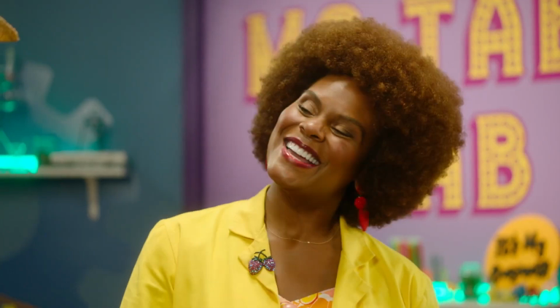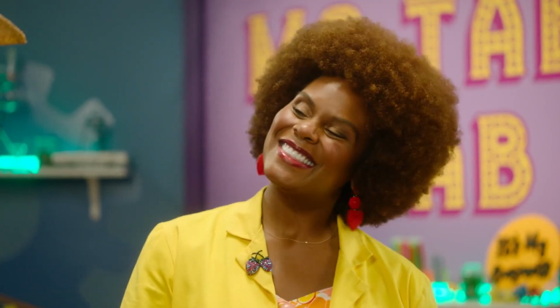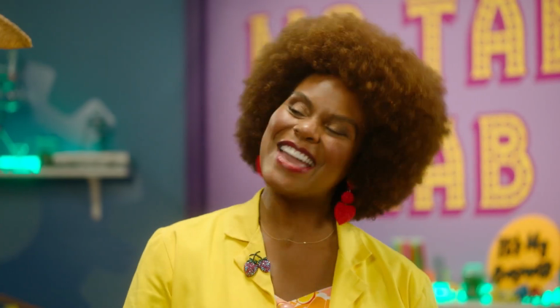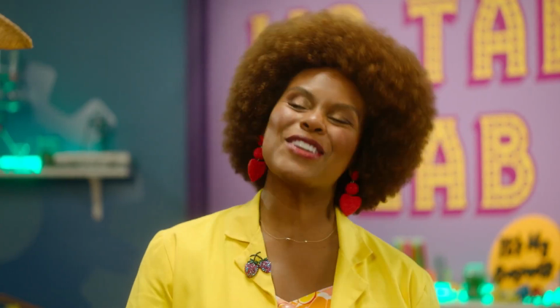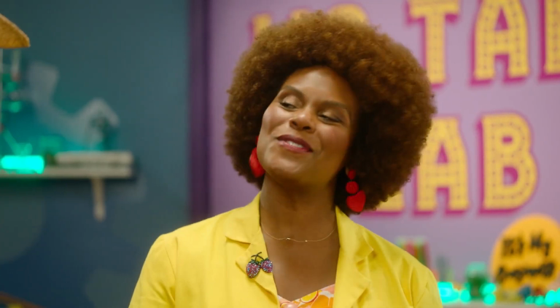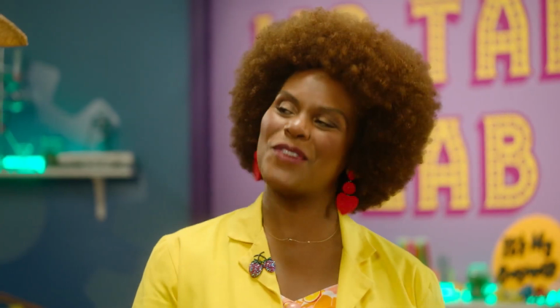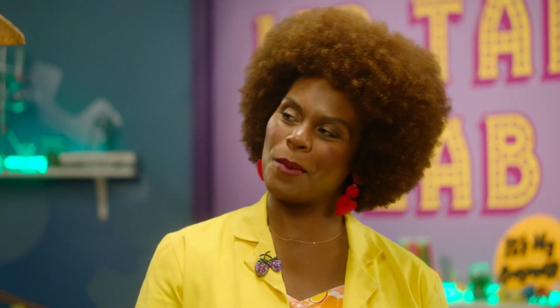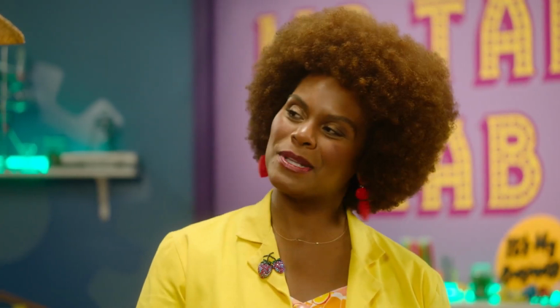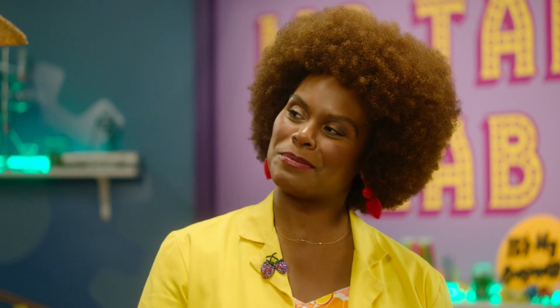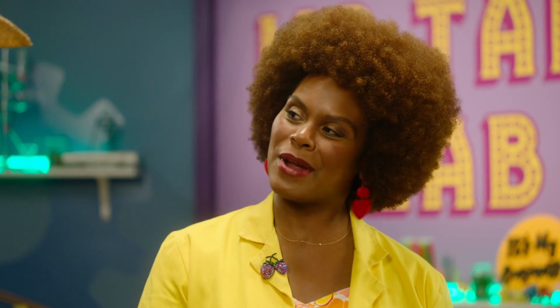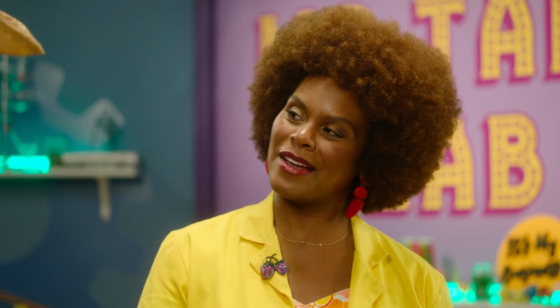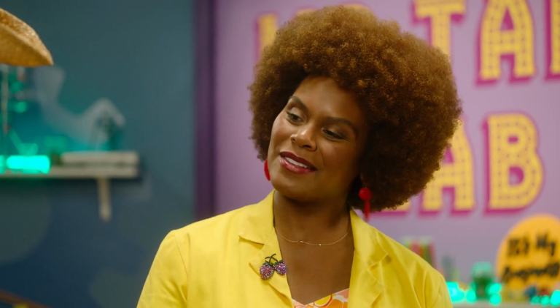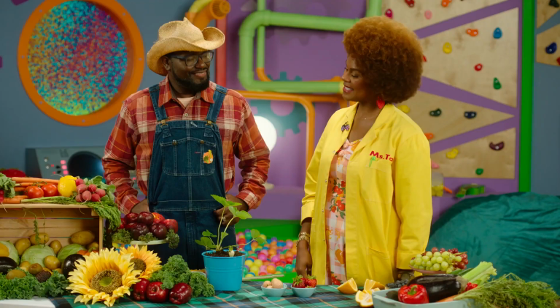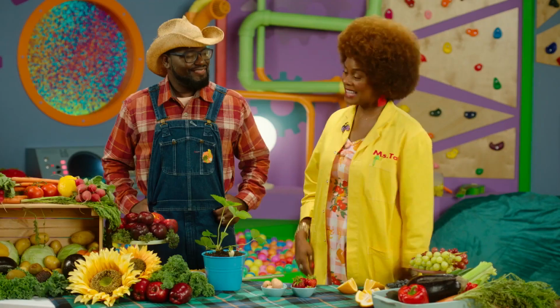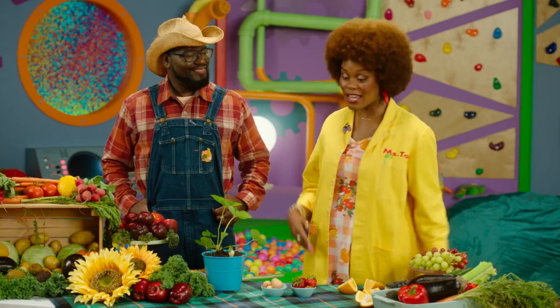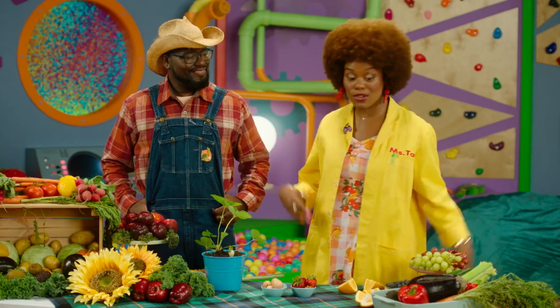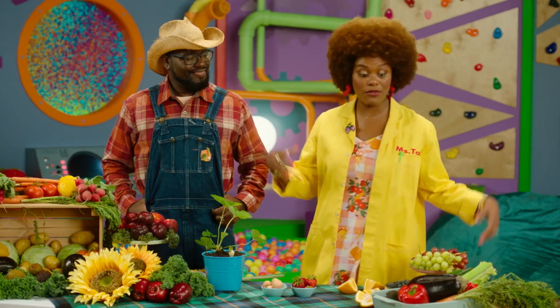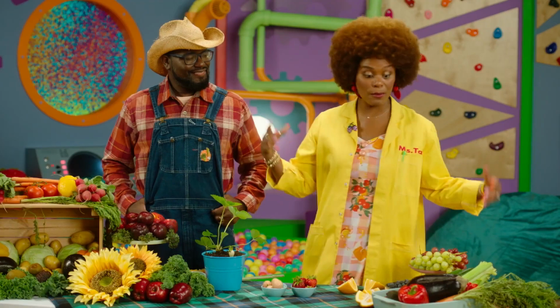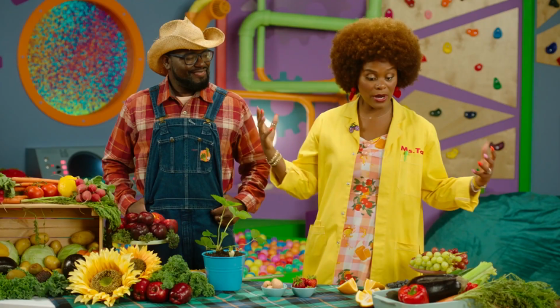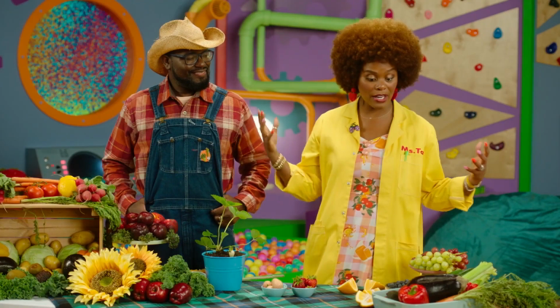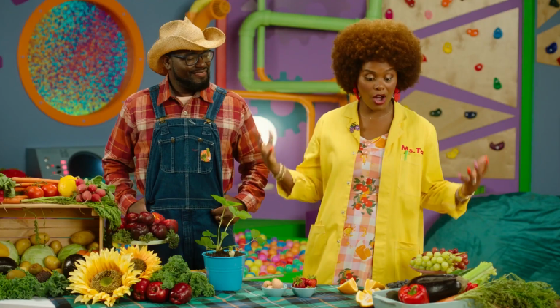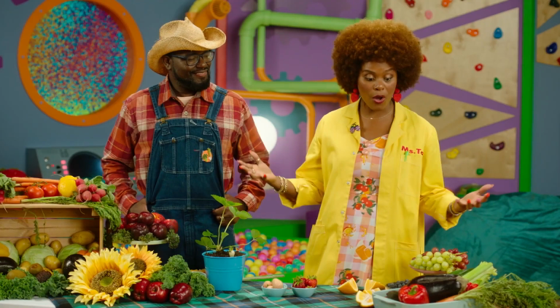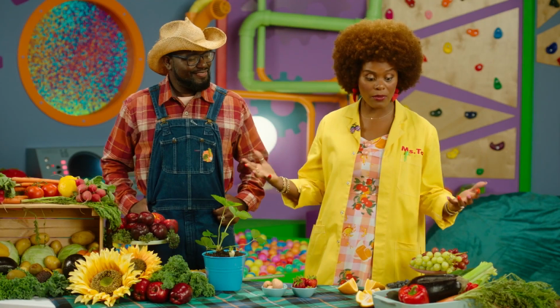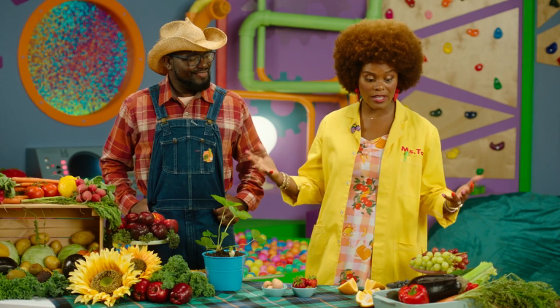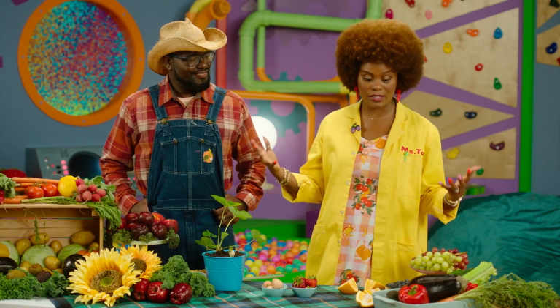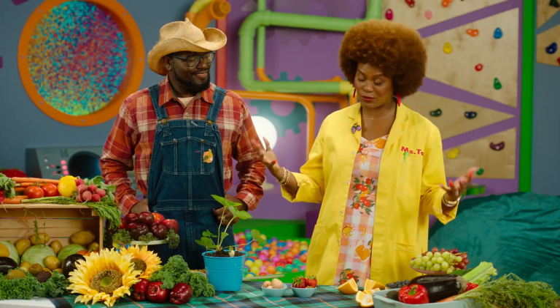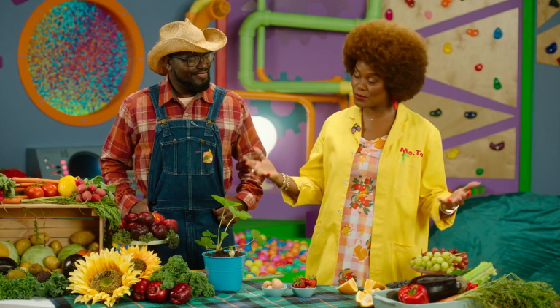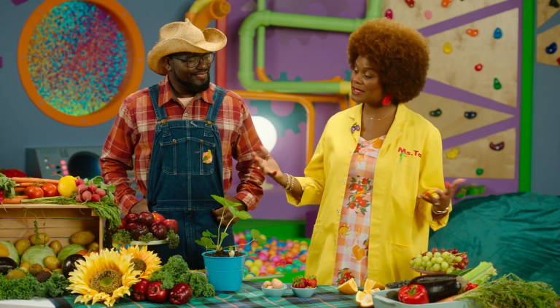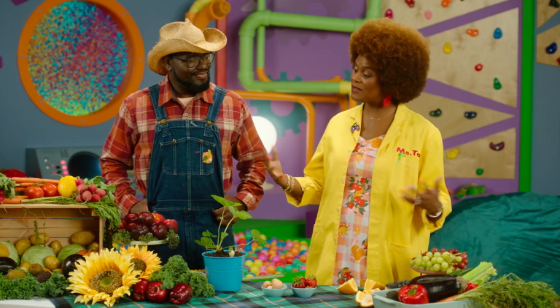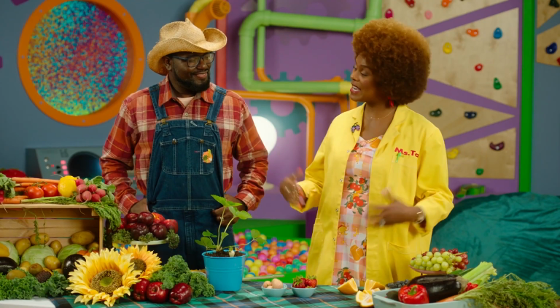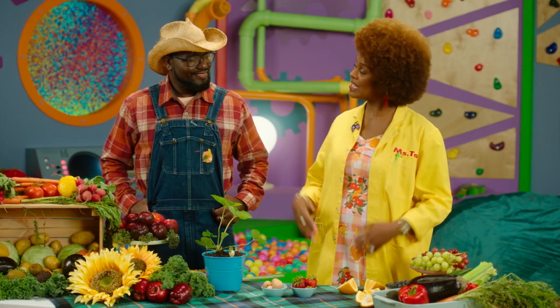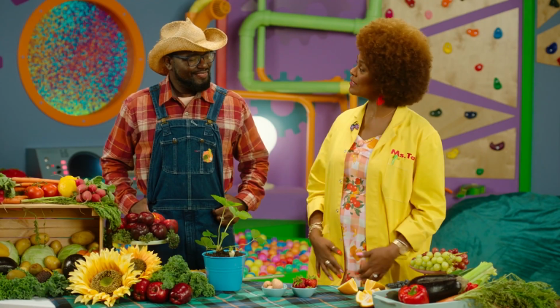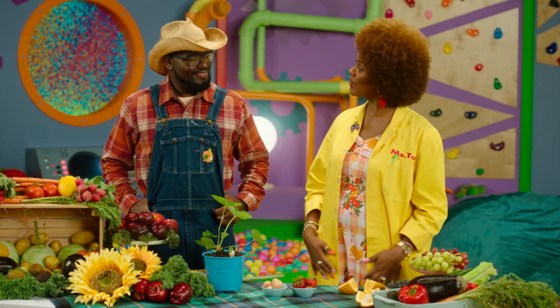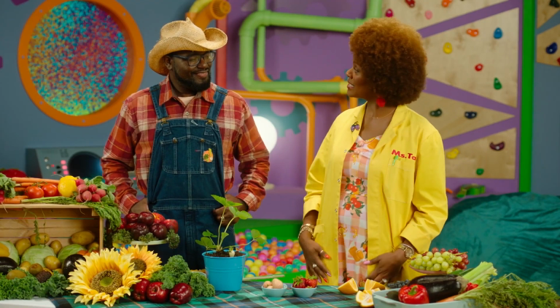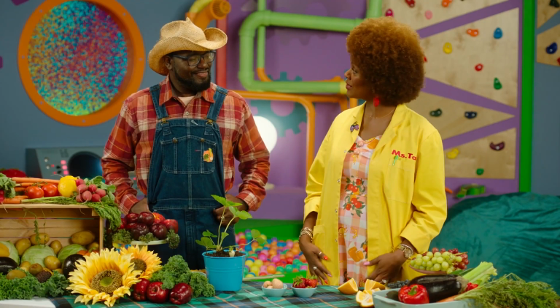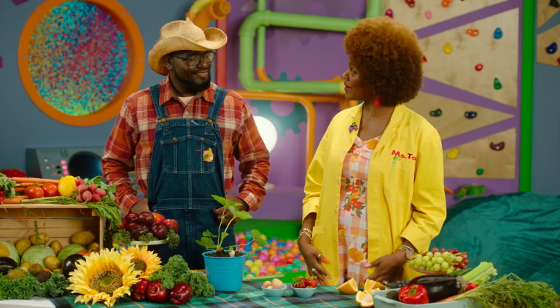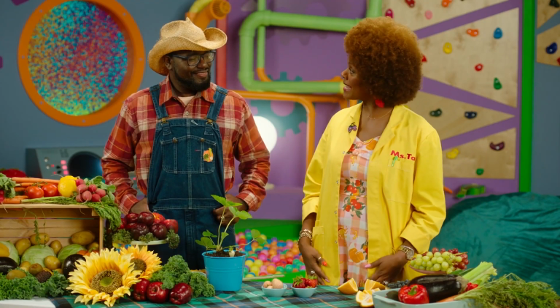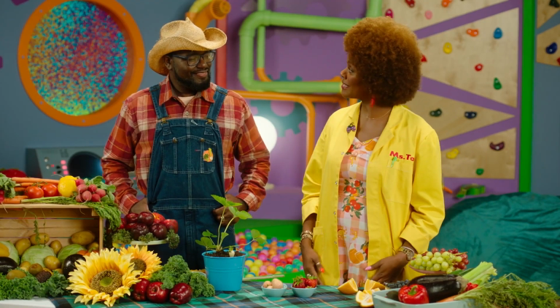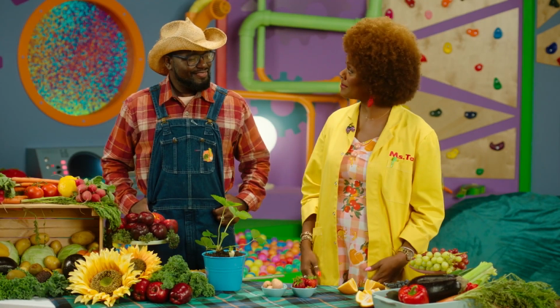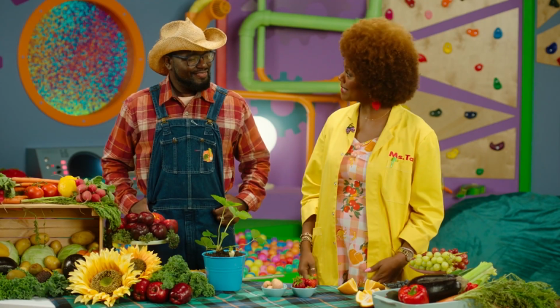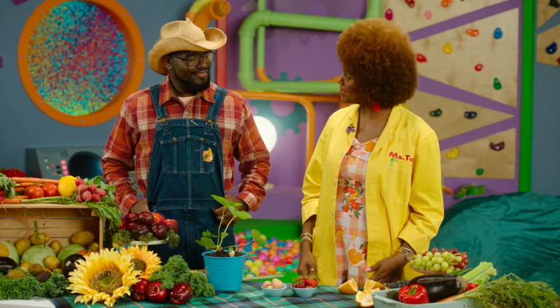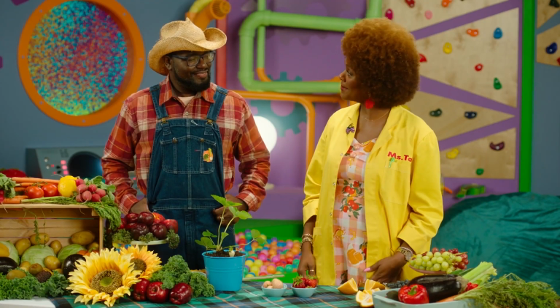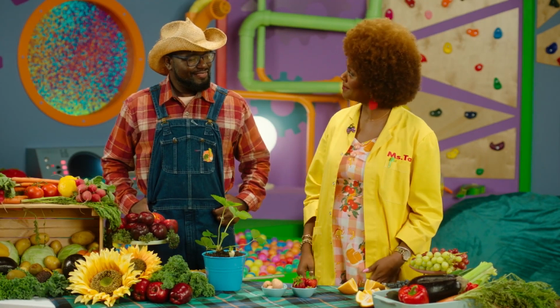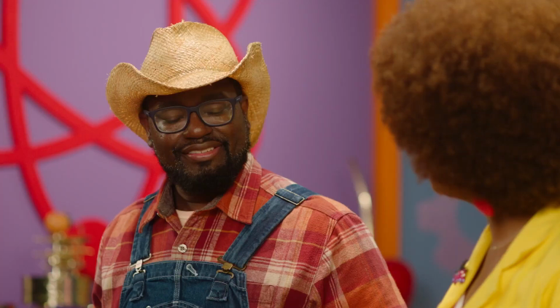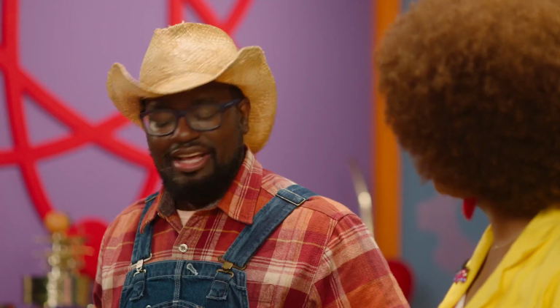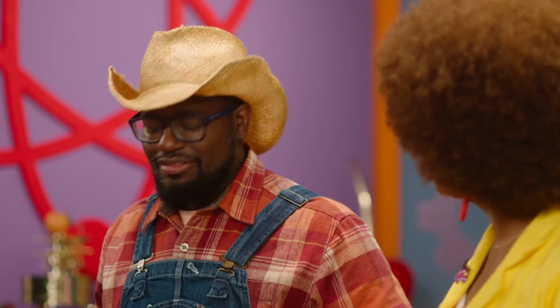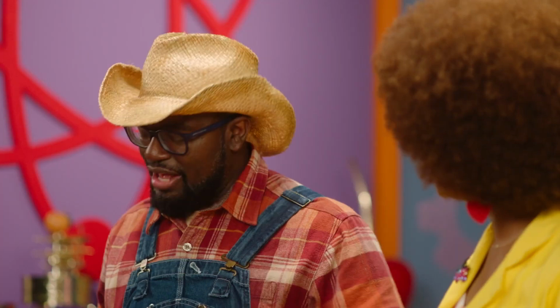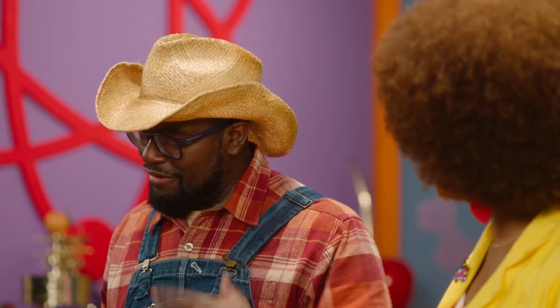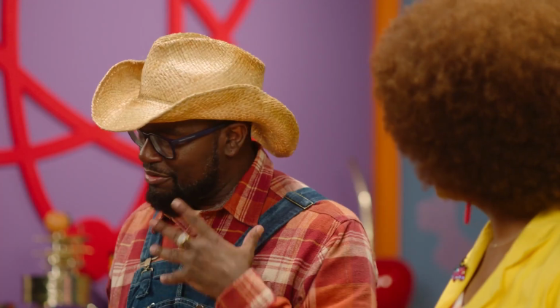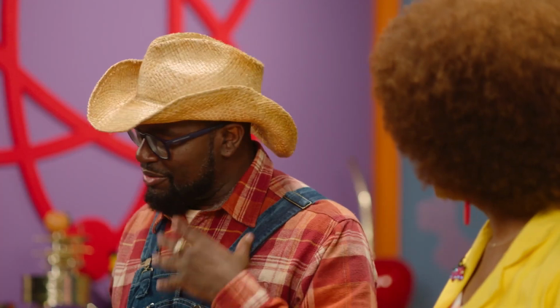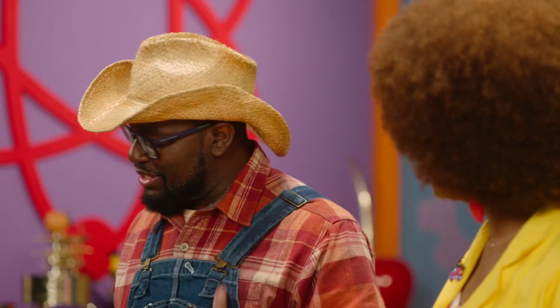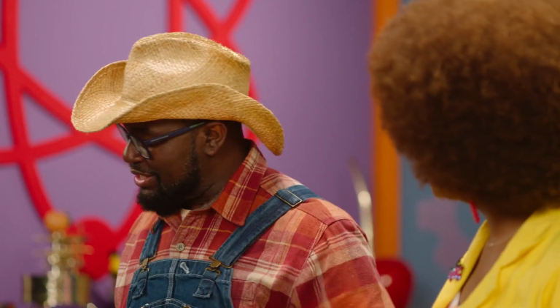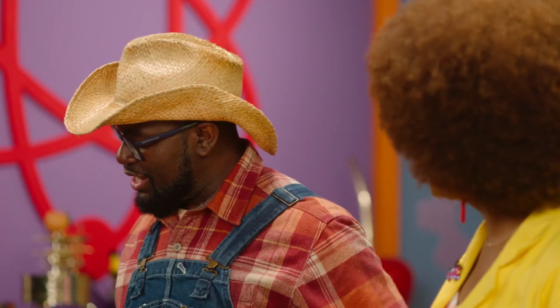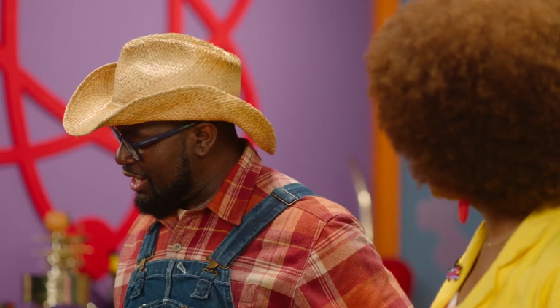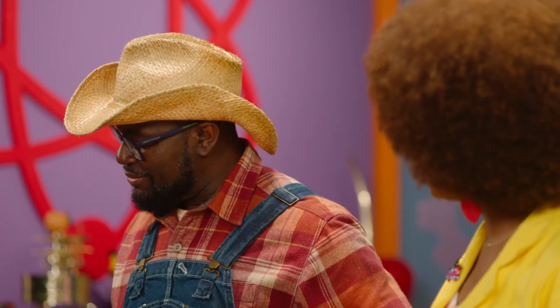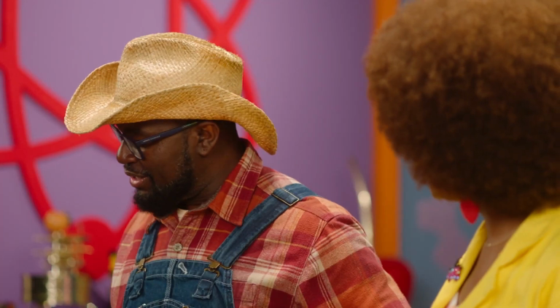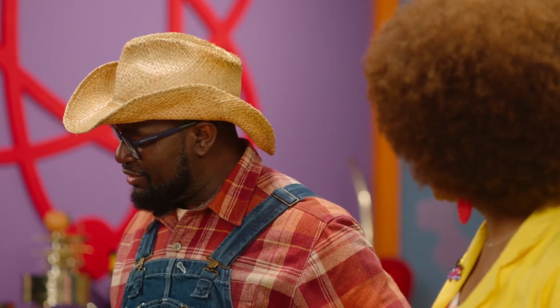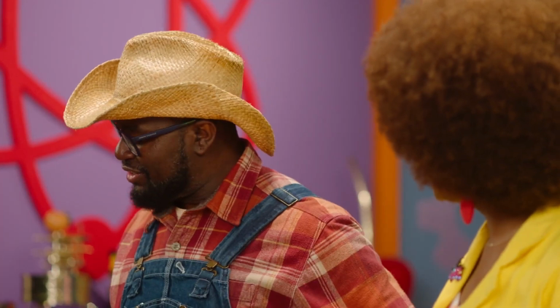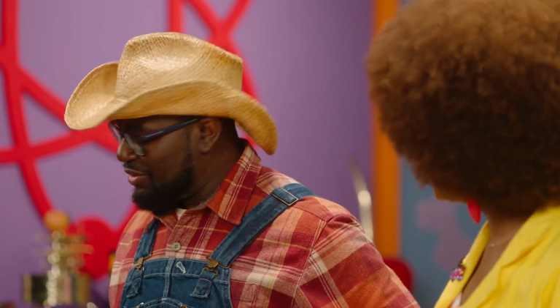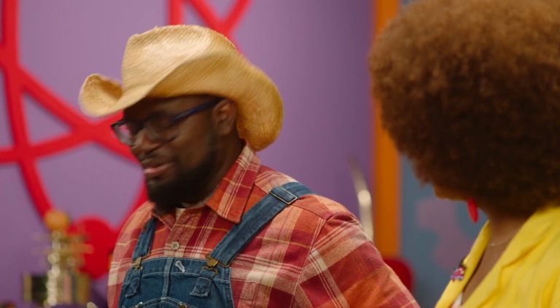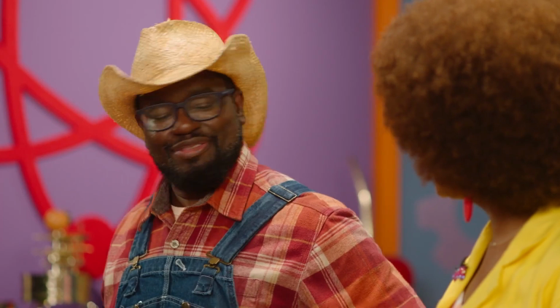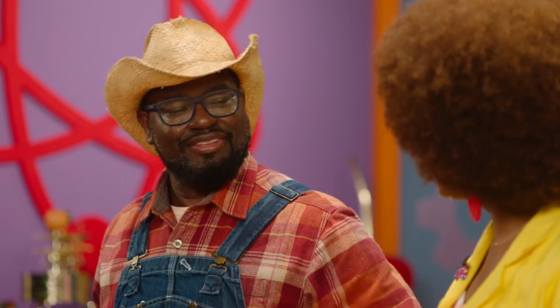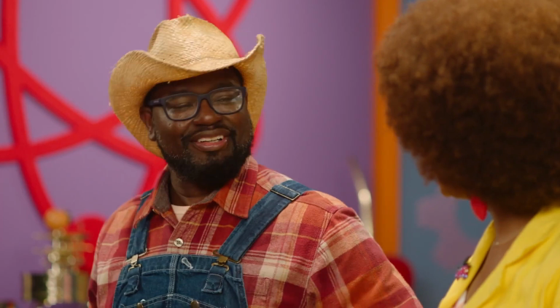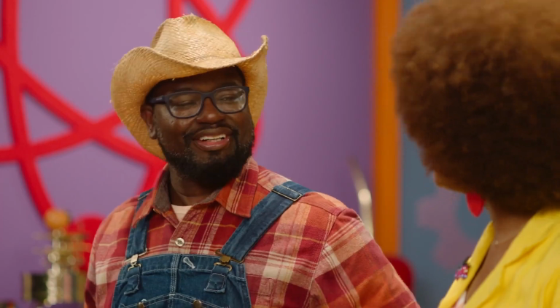Thank you, Farmer Sprouts. Thank you for bringing all these fruits and veggies for us to try something new. Thanks for having me, Miss Tab. This was so much fun.